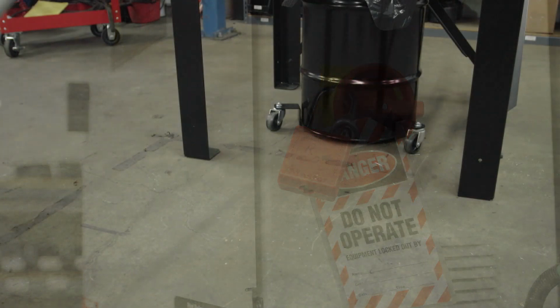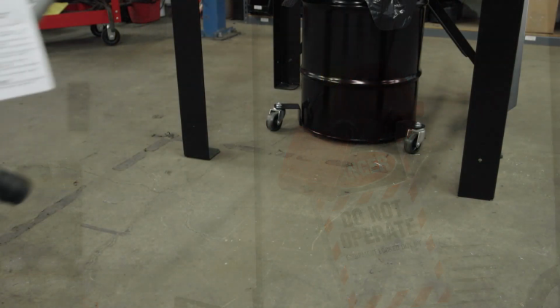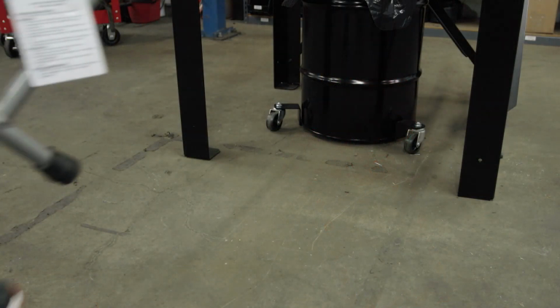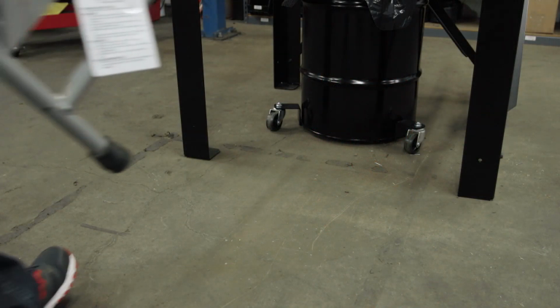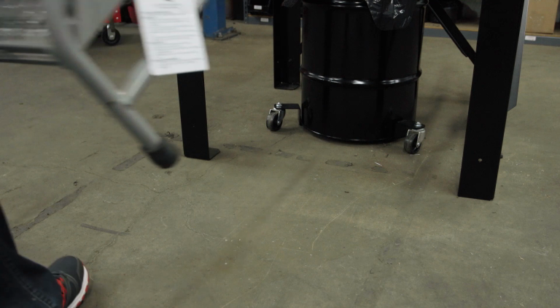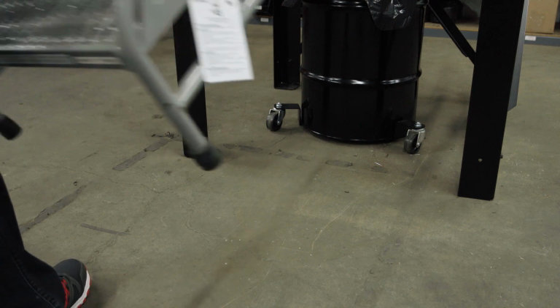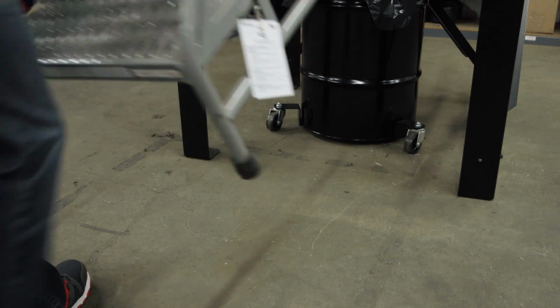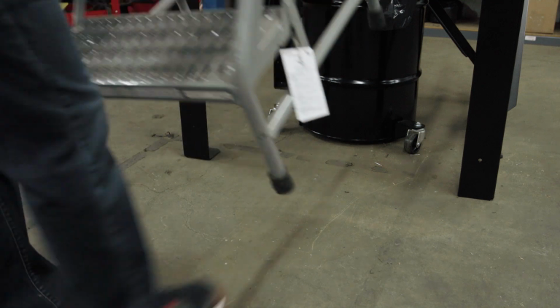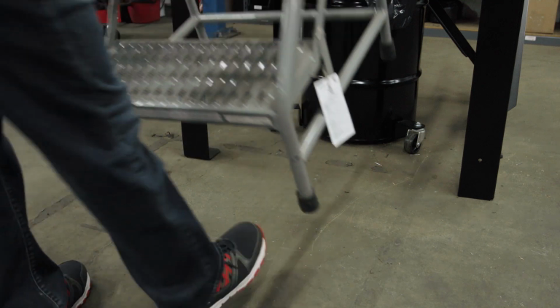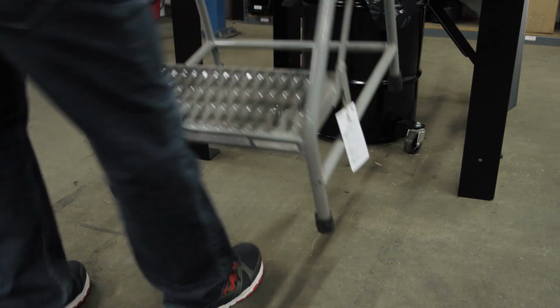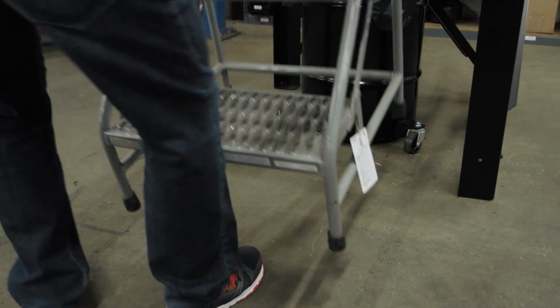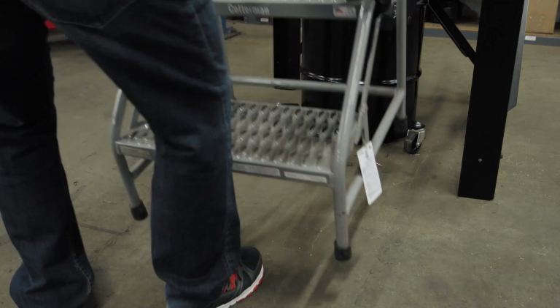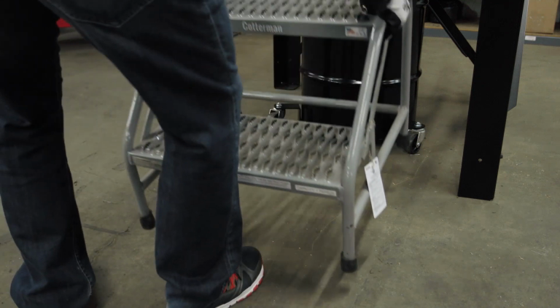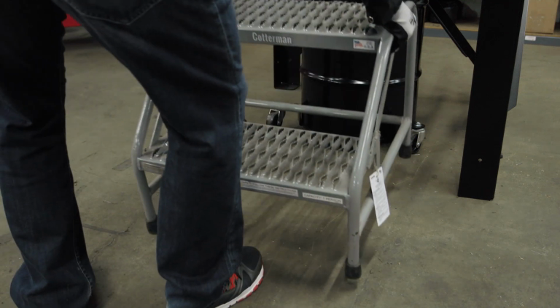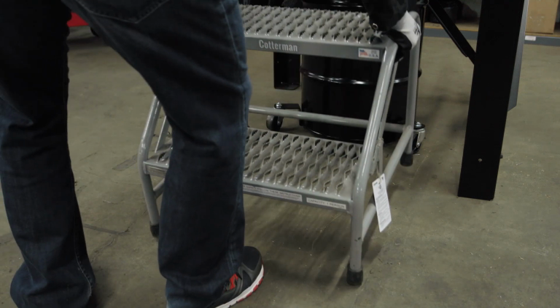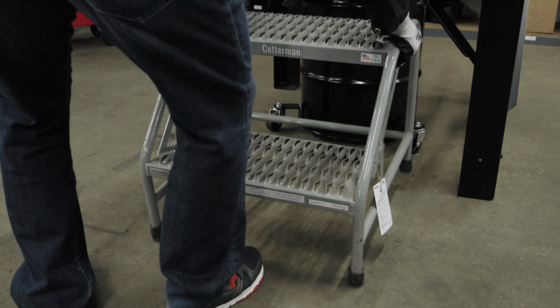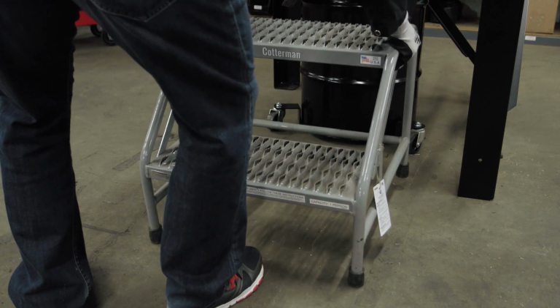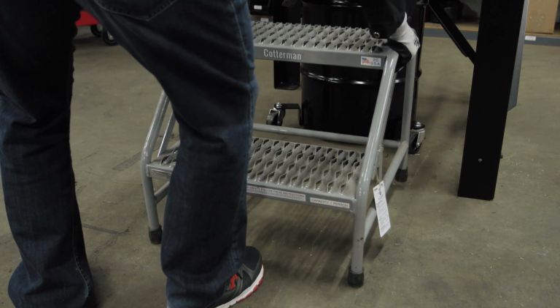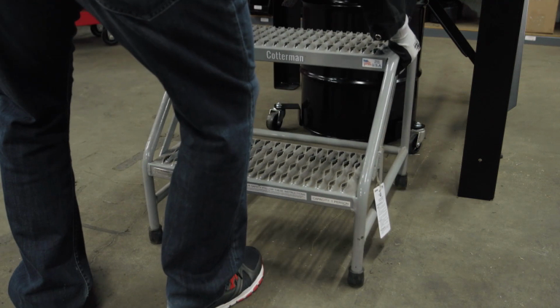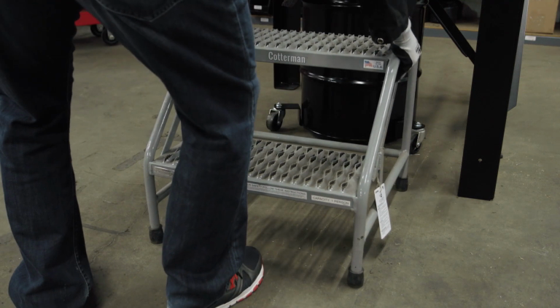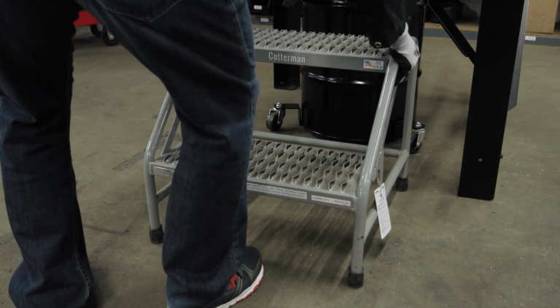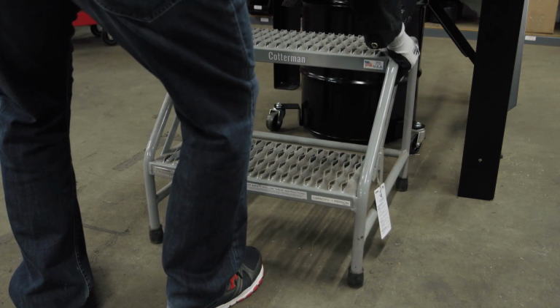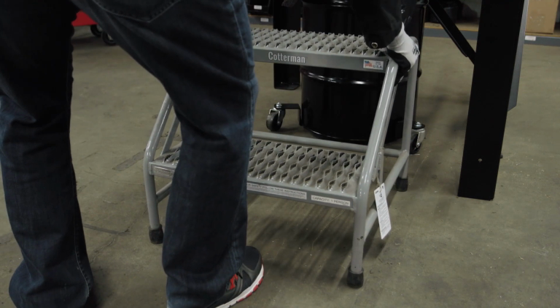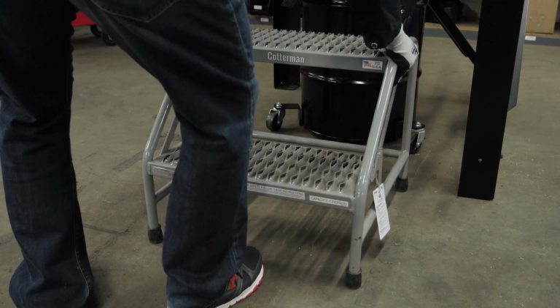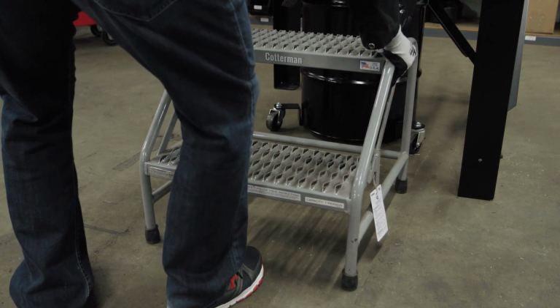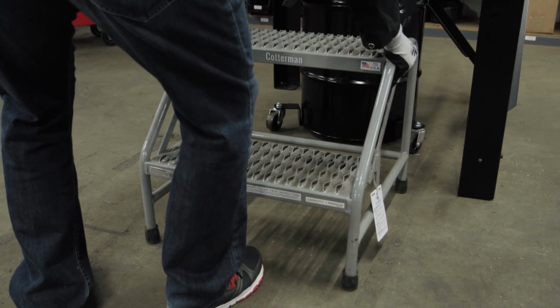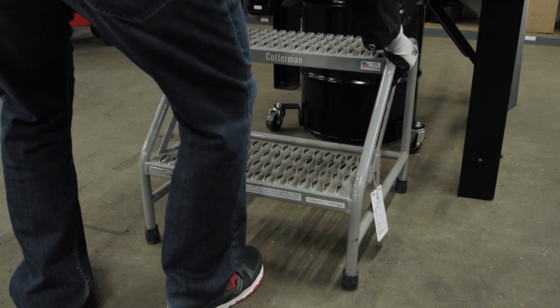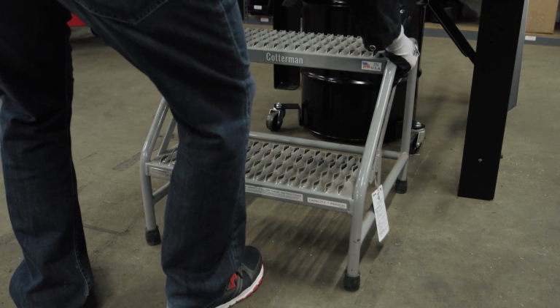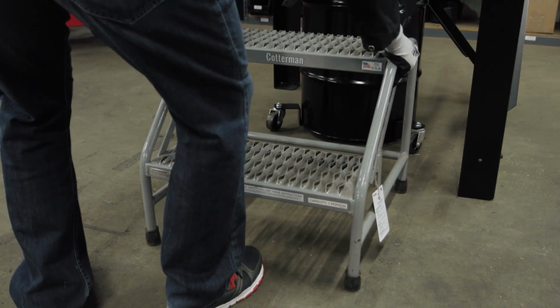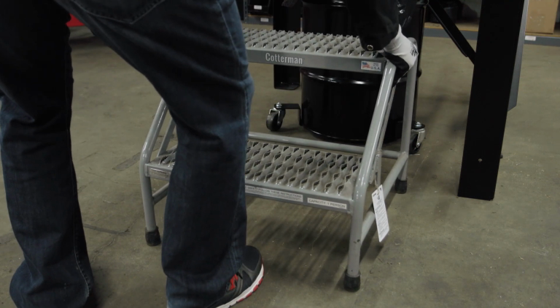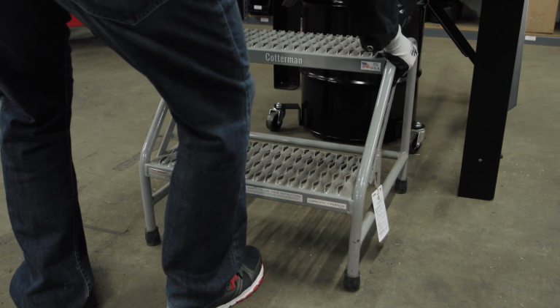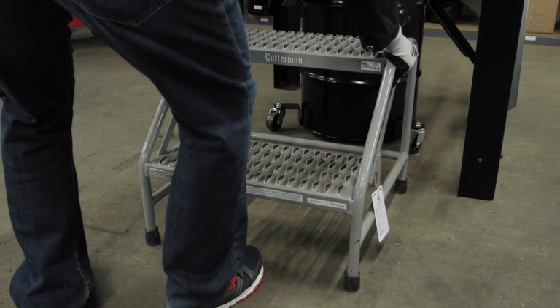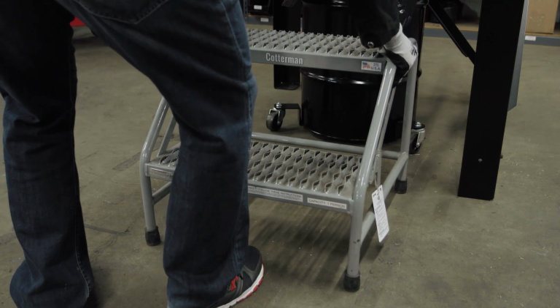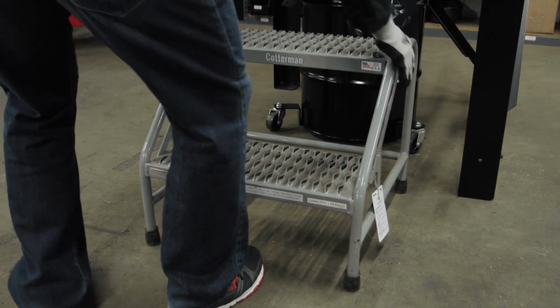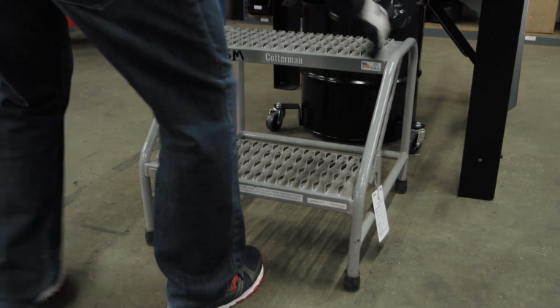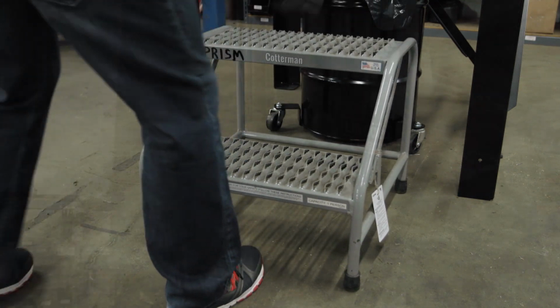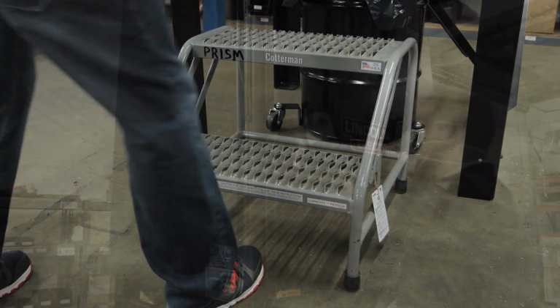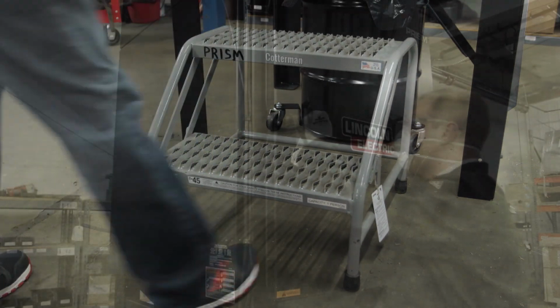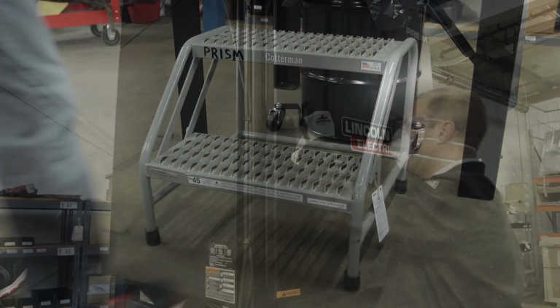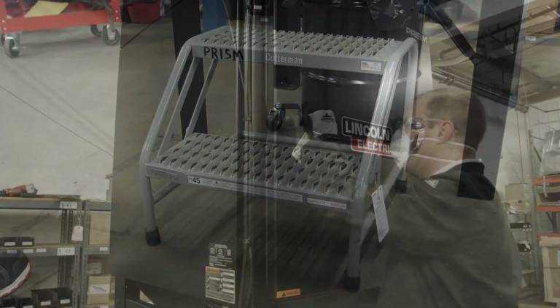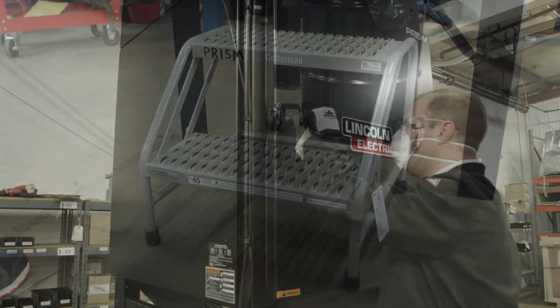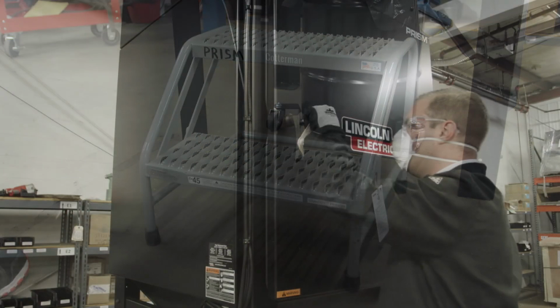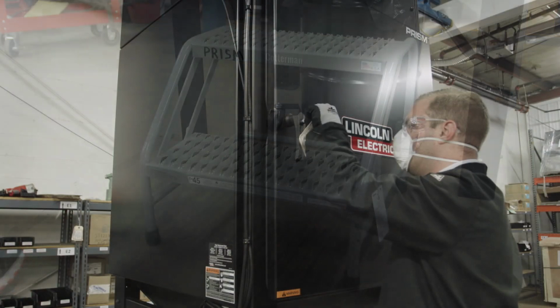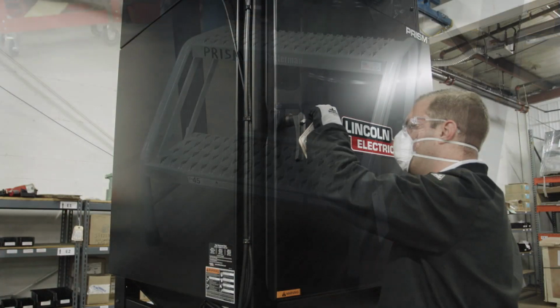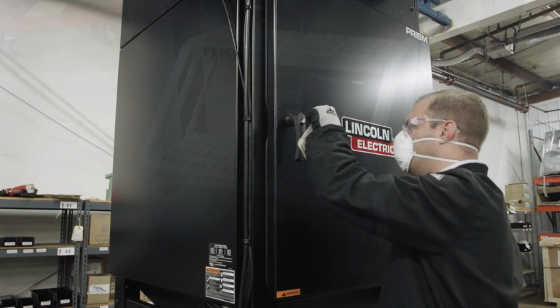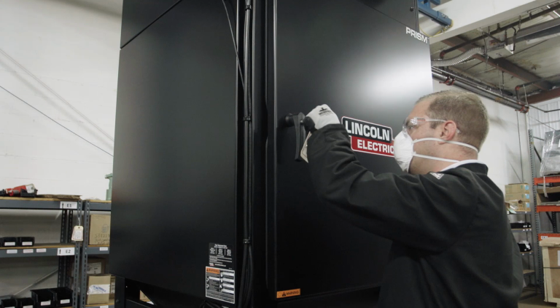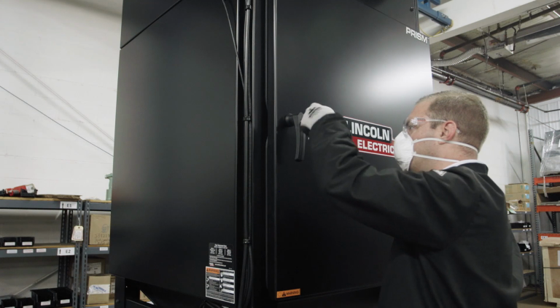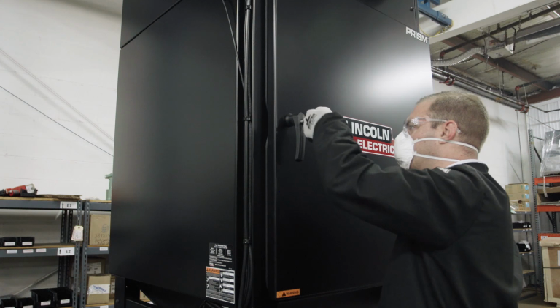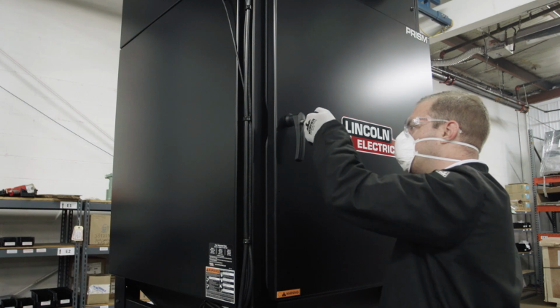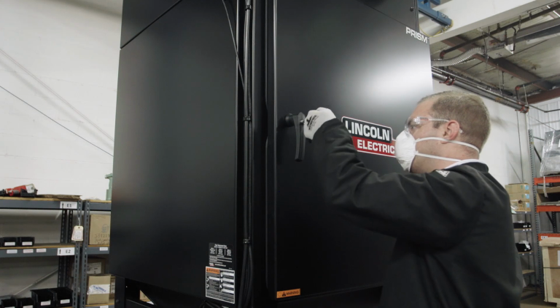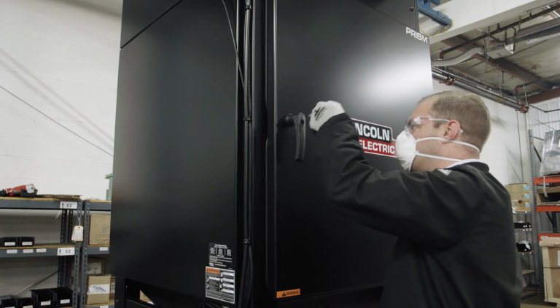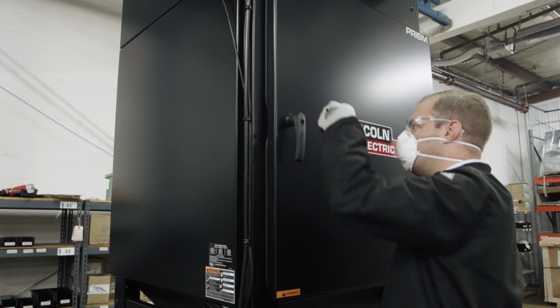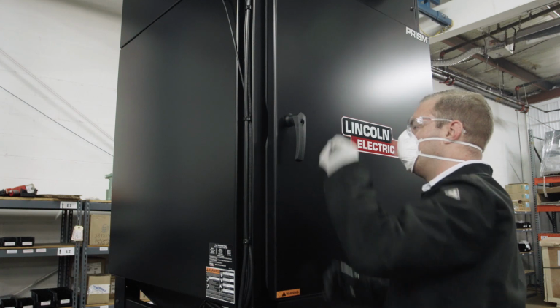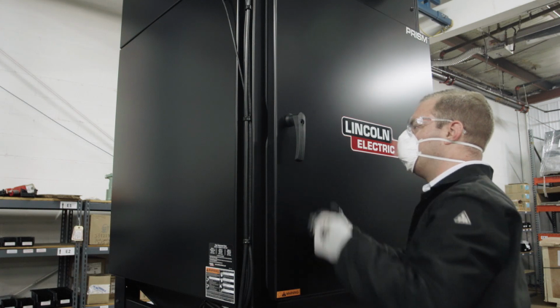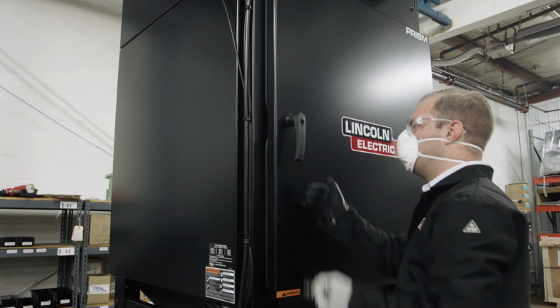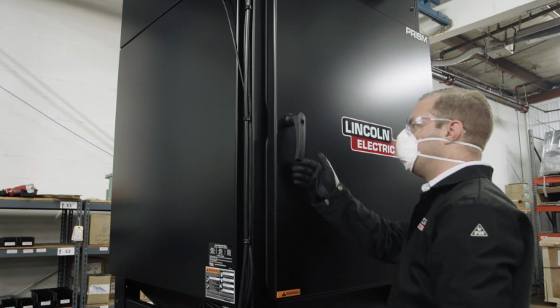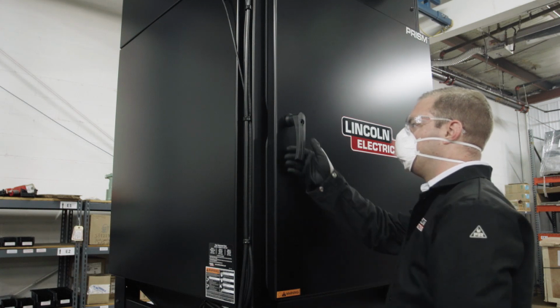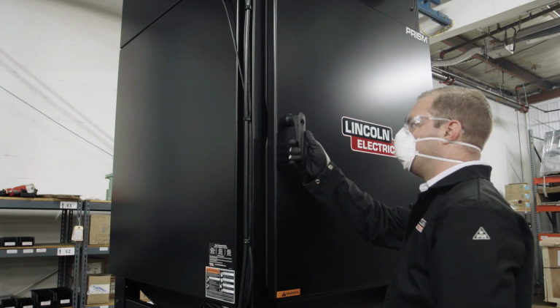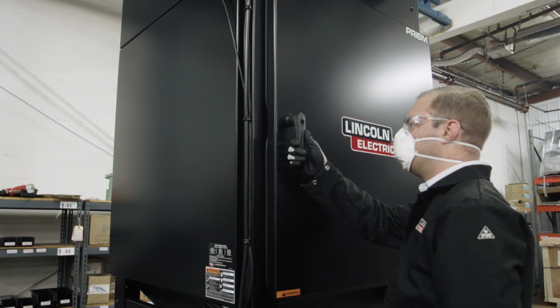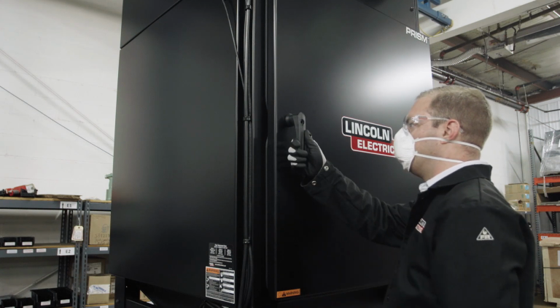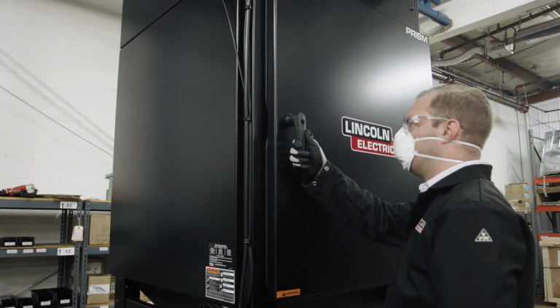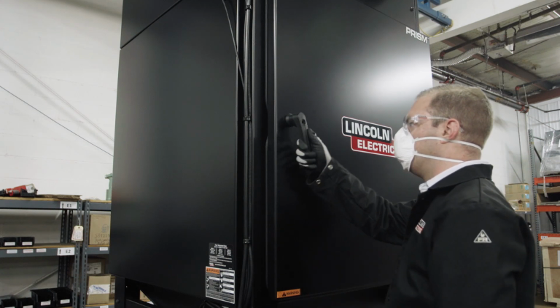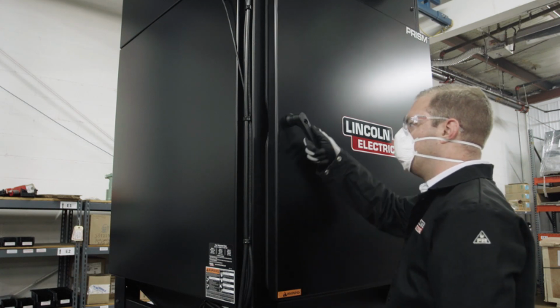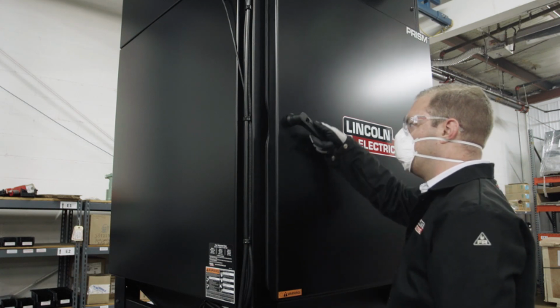Place an appropriate stool or ladder in front of the unit so that the filters can be removed at high level. Unlock and open the filter door.